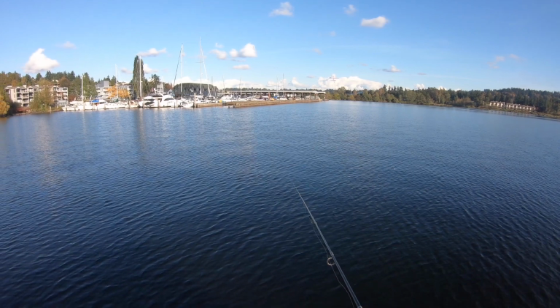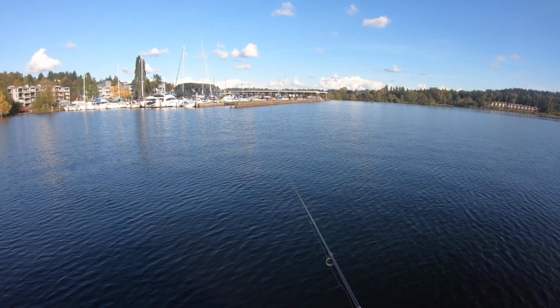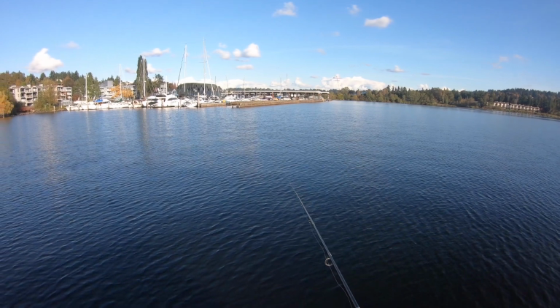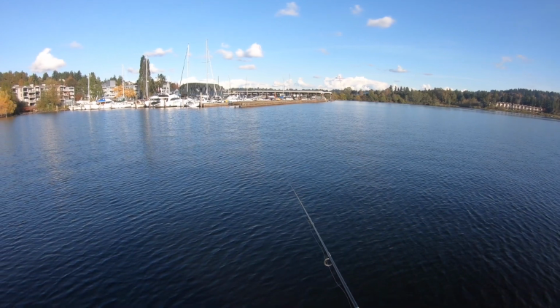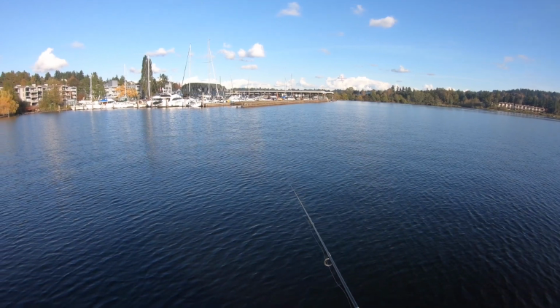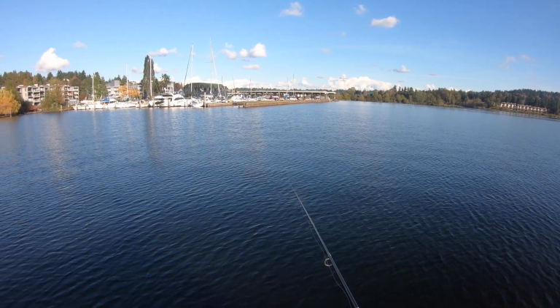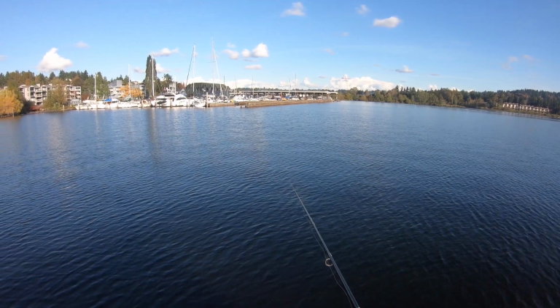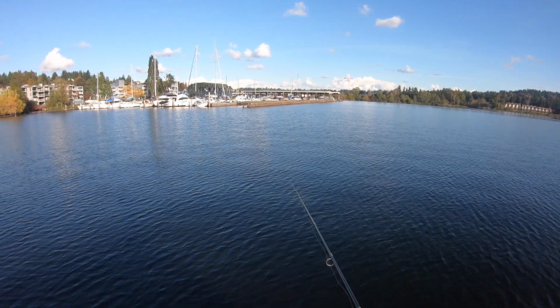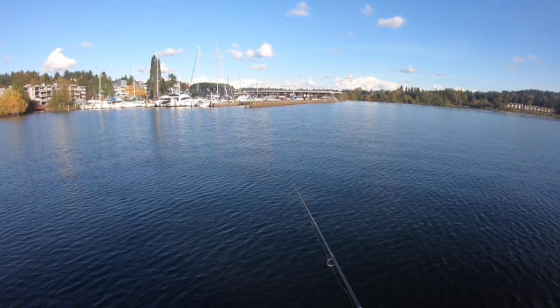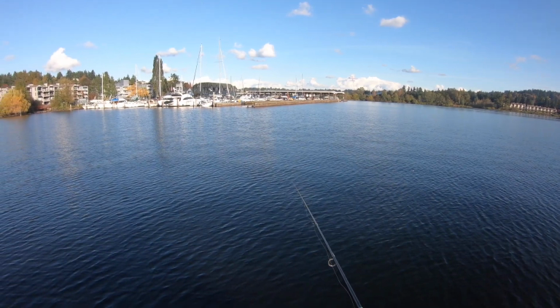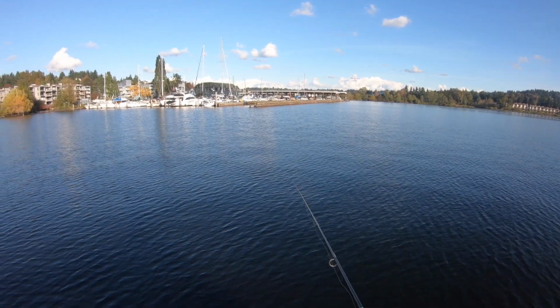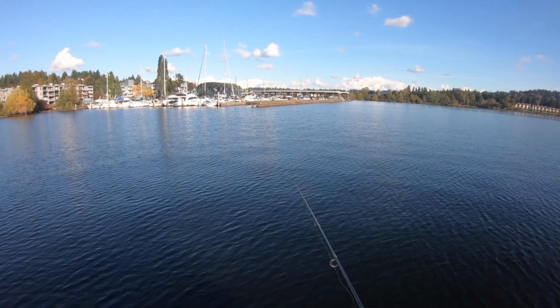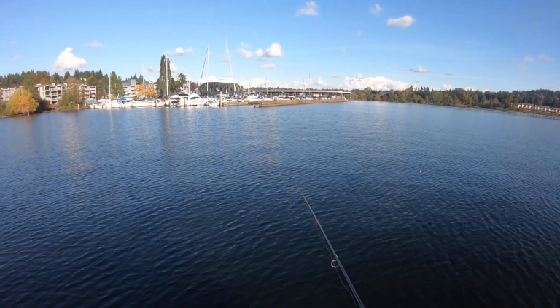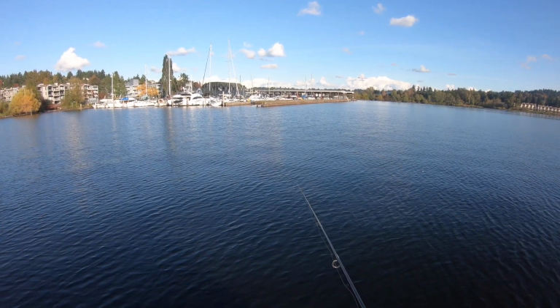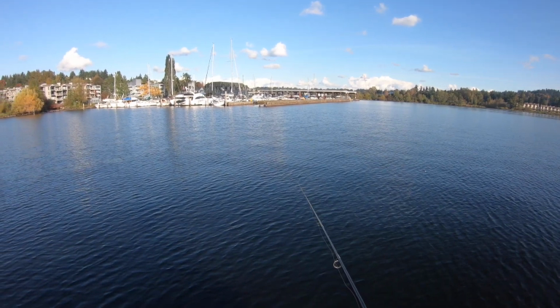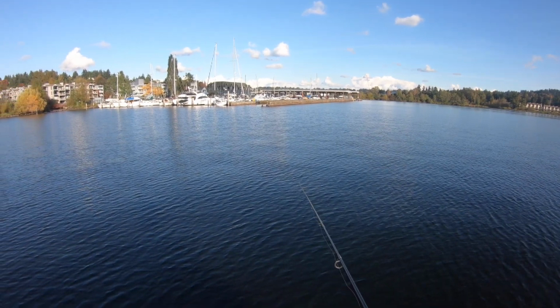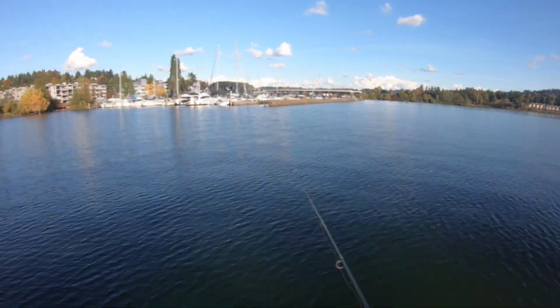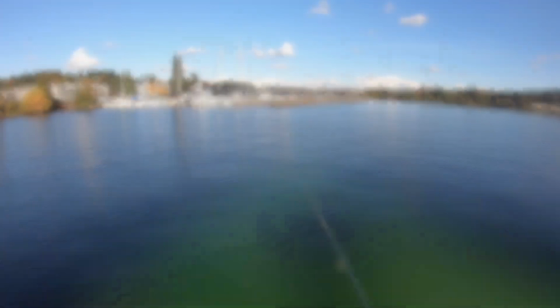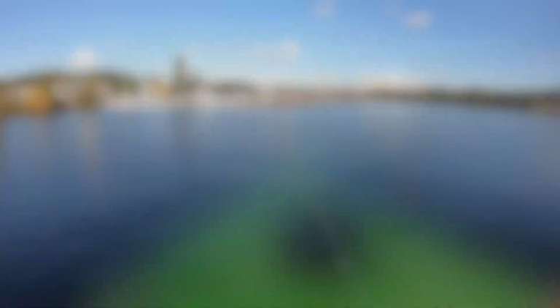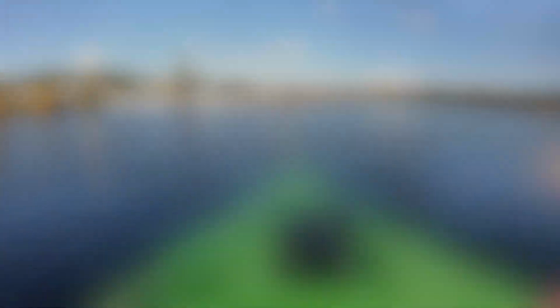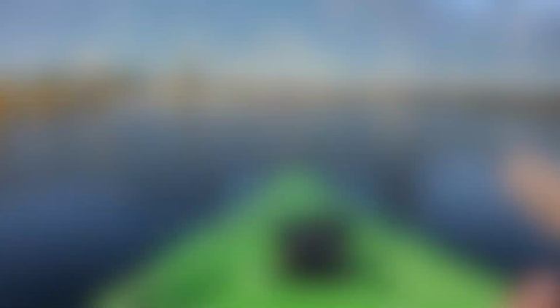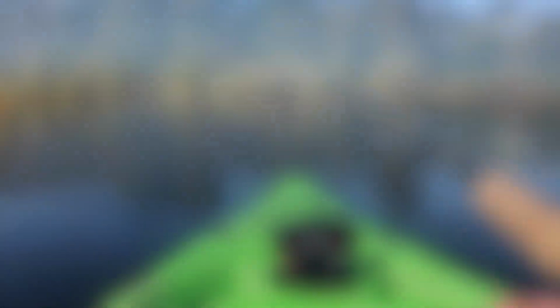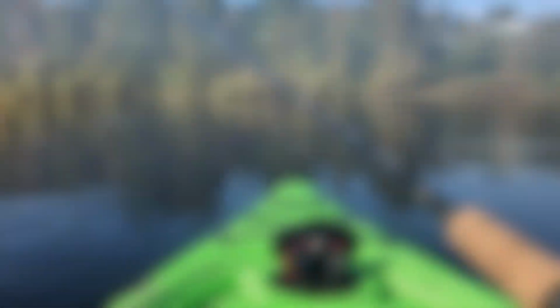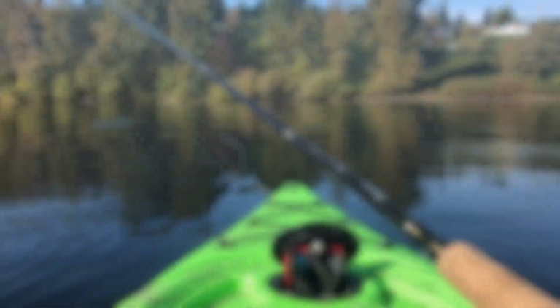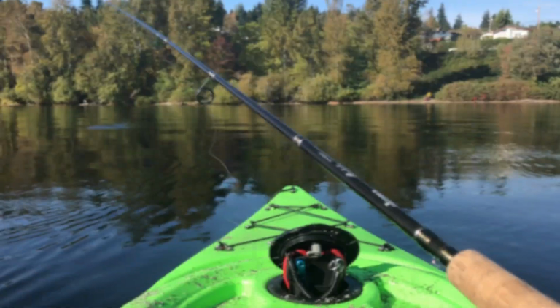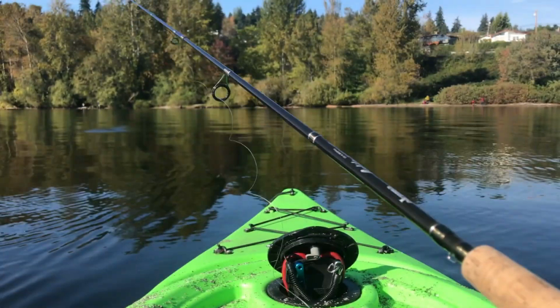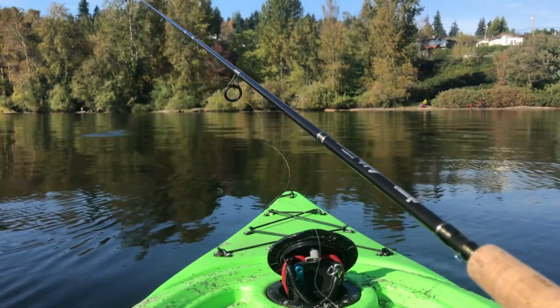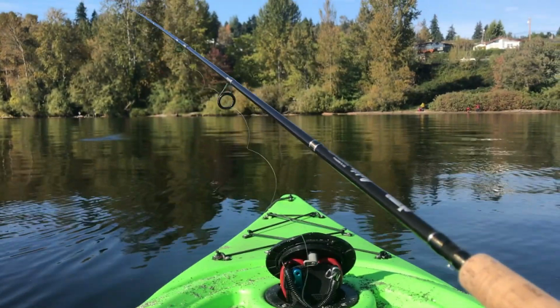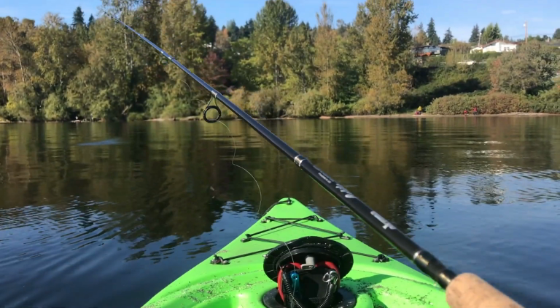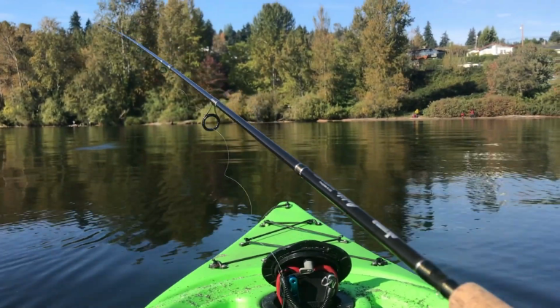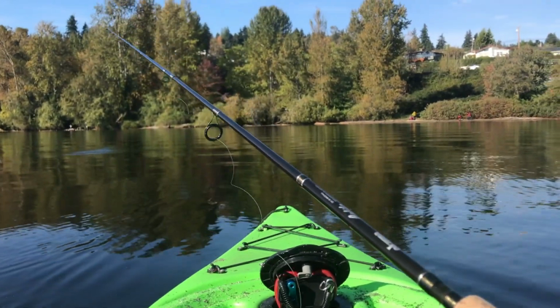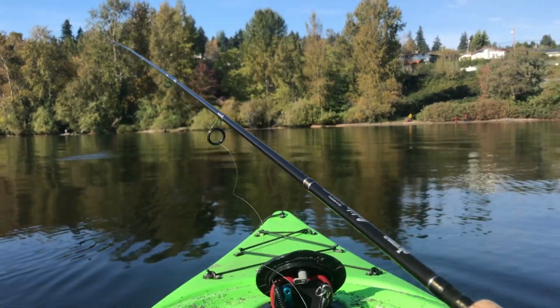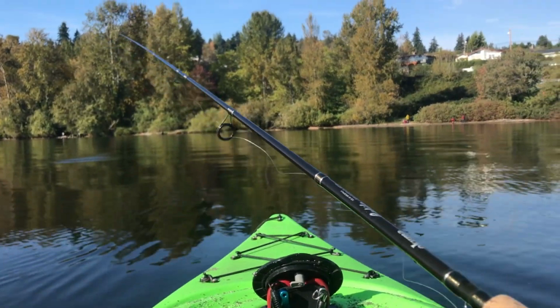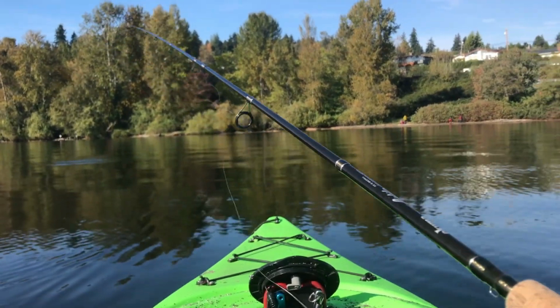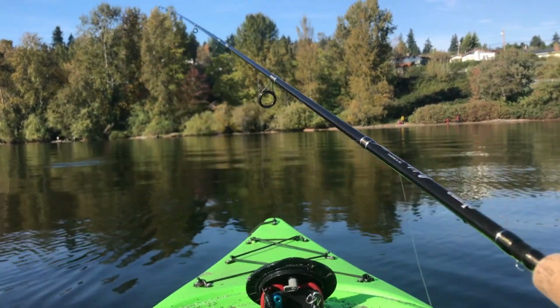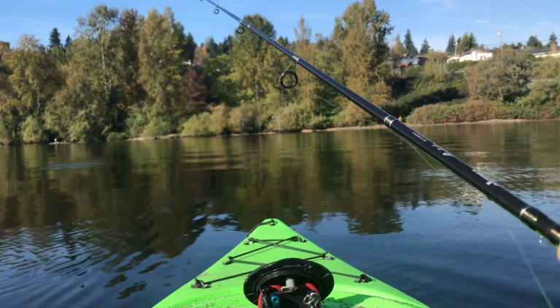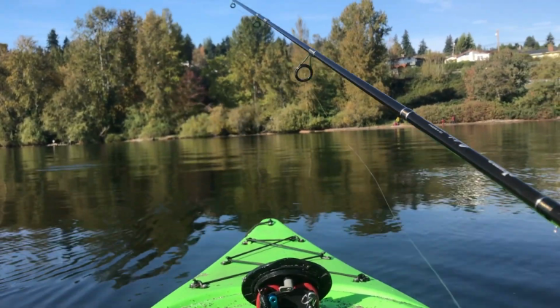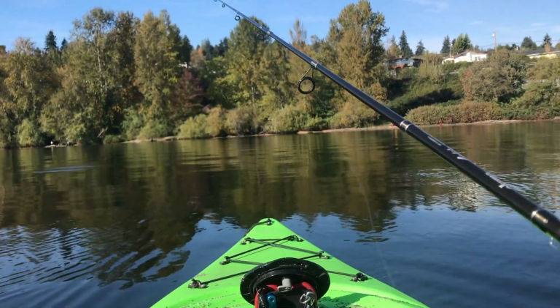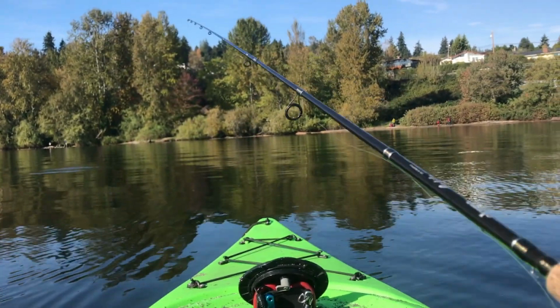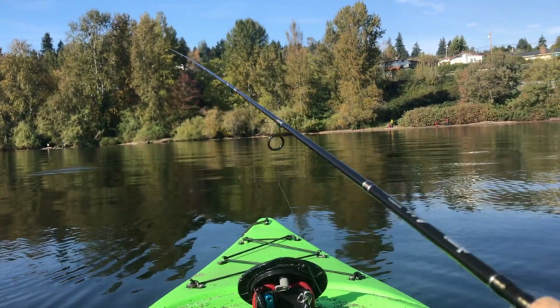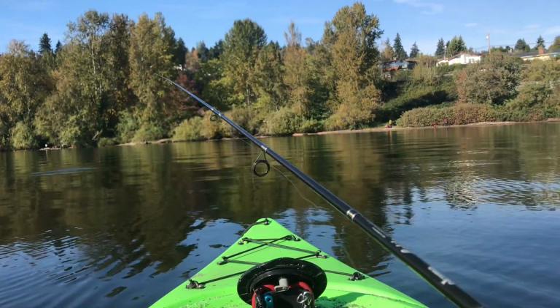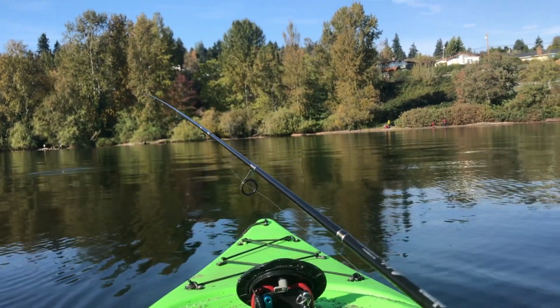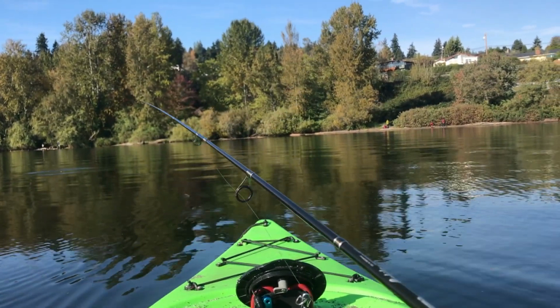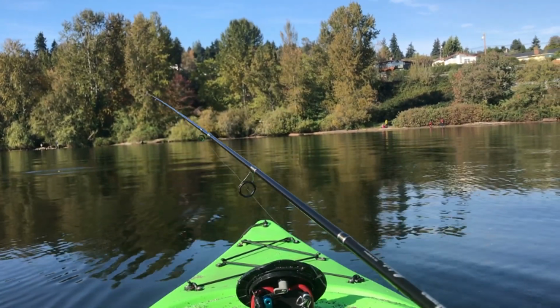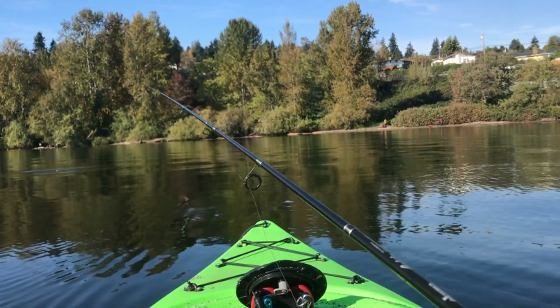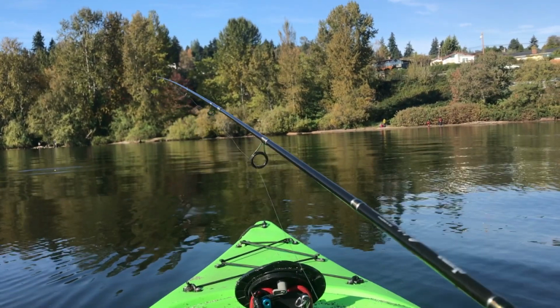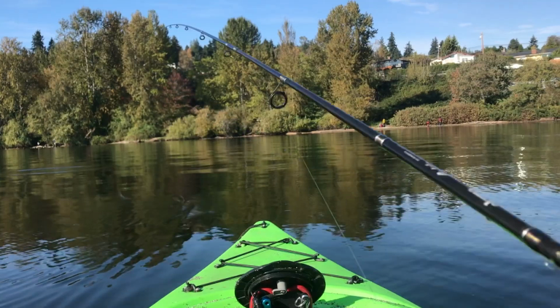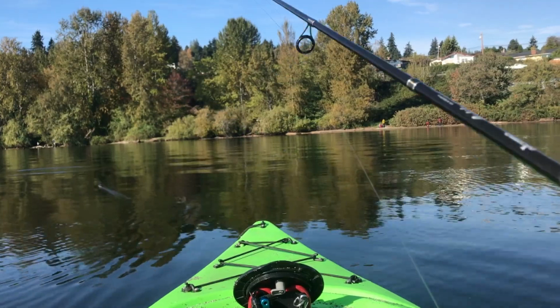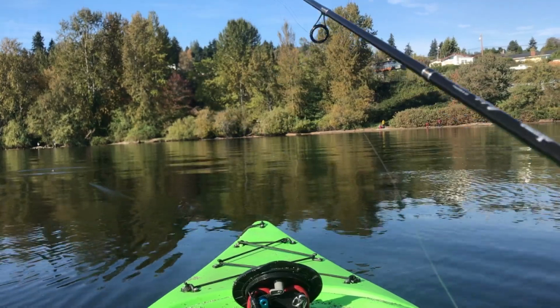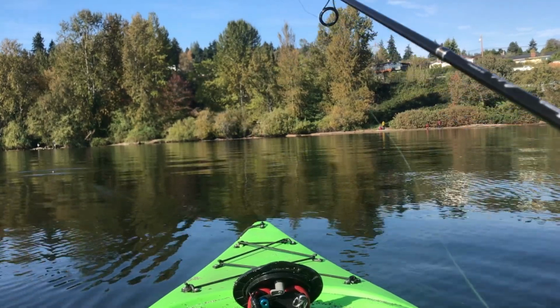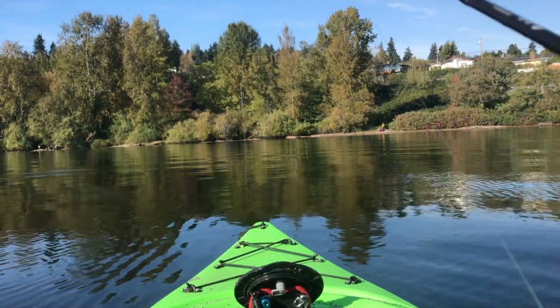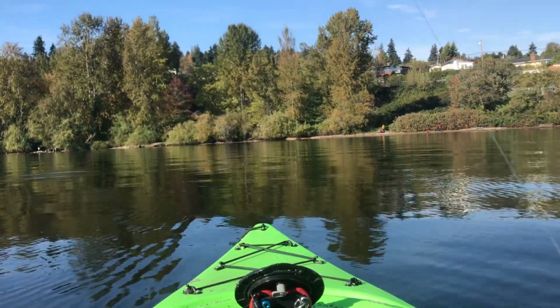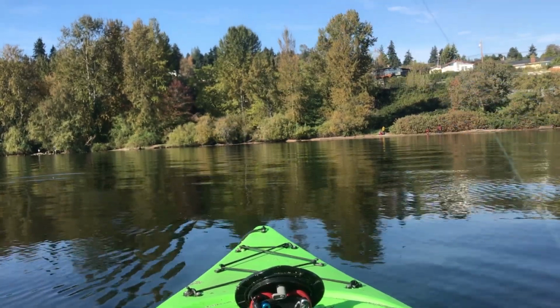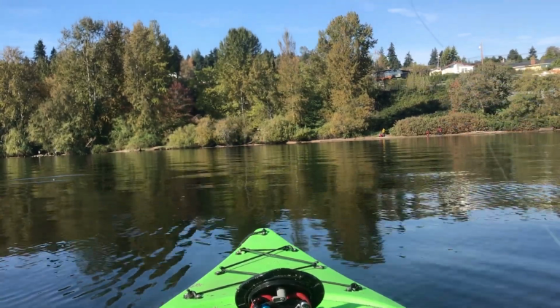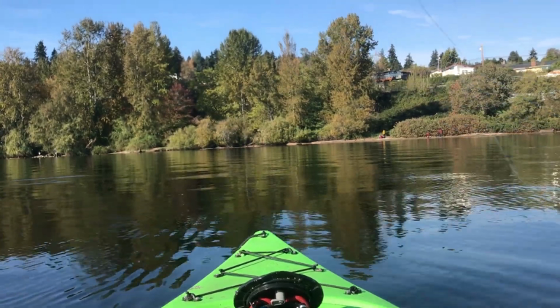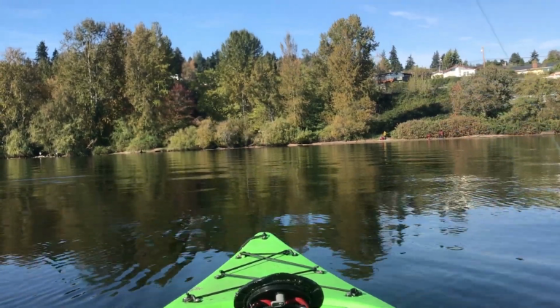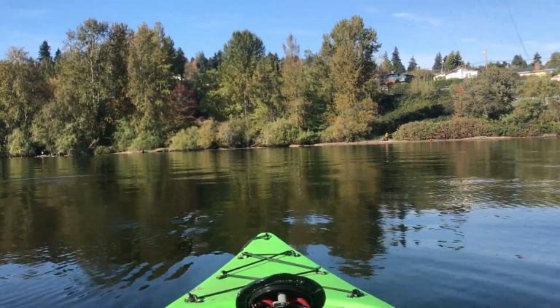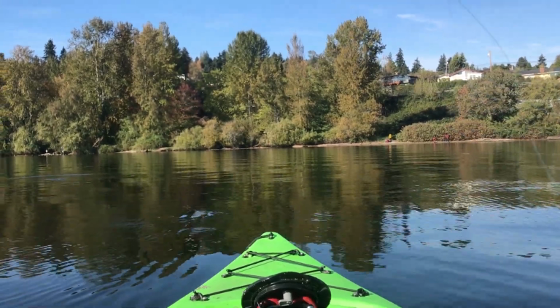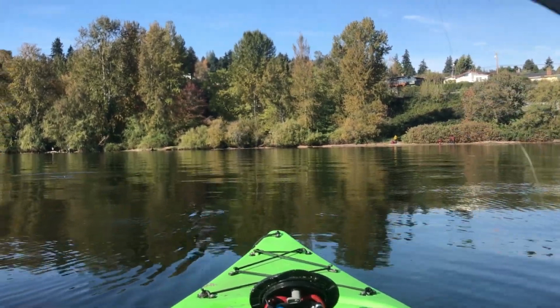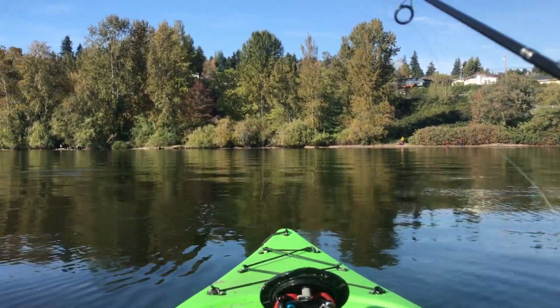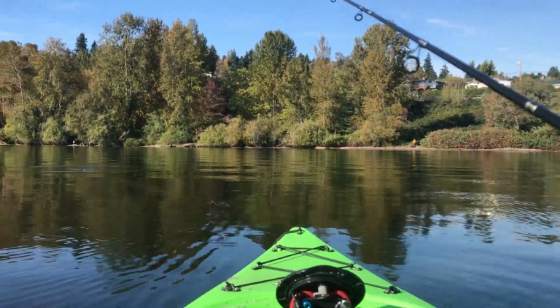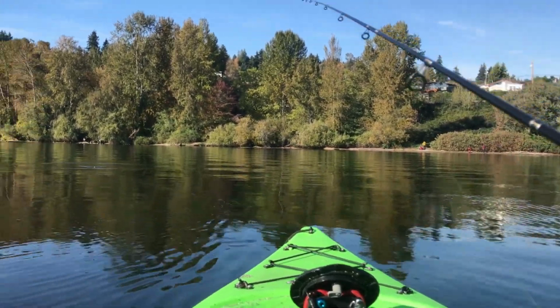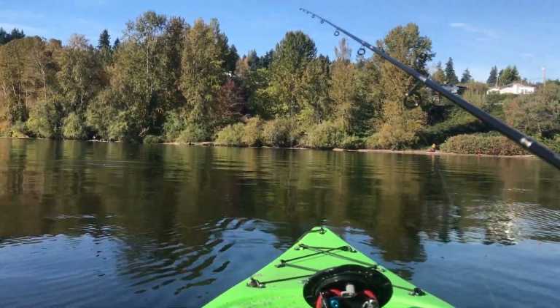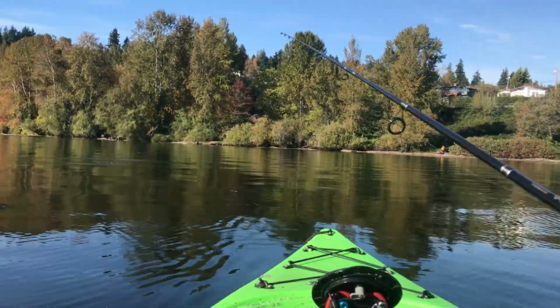Hey, this is the LaRose Bros, and today we're here at Lake Washington to do some kayak fishing.